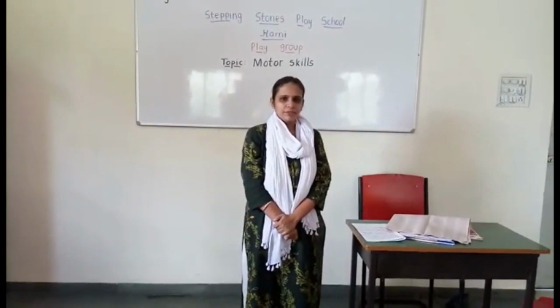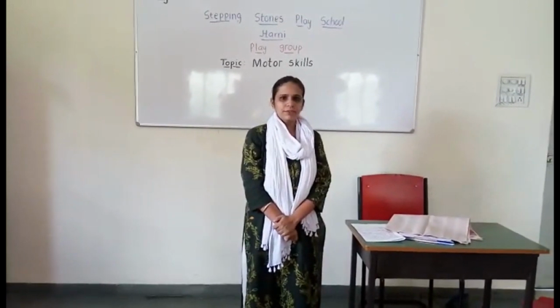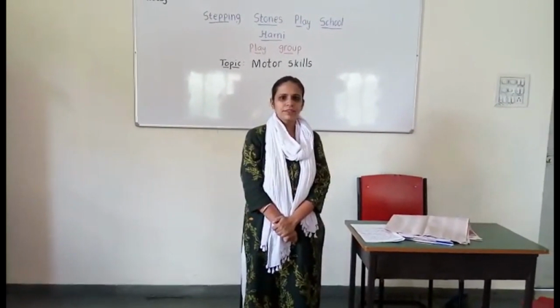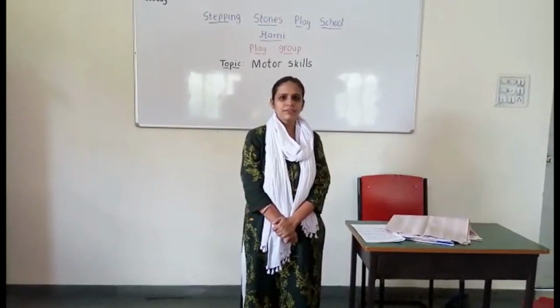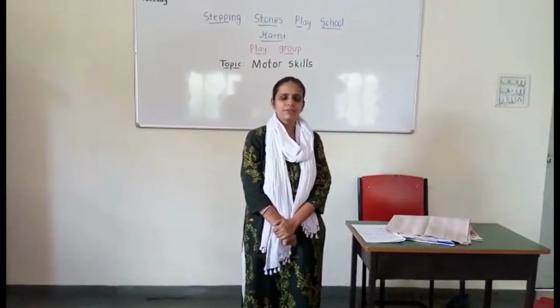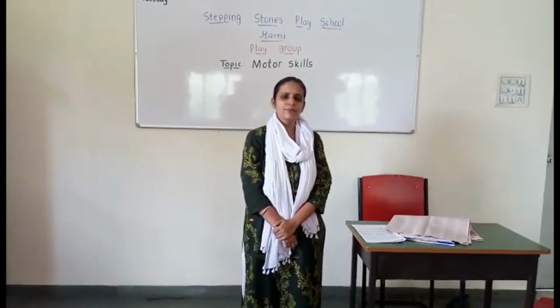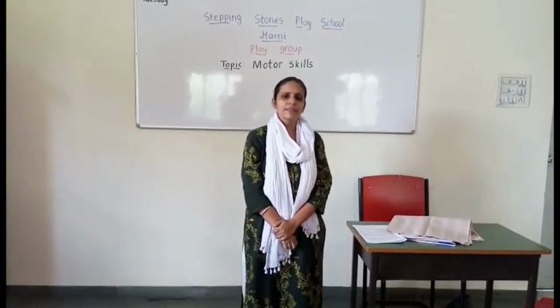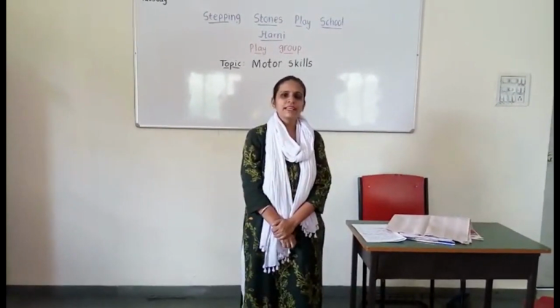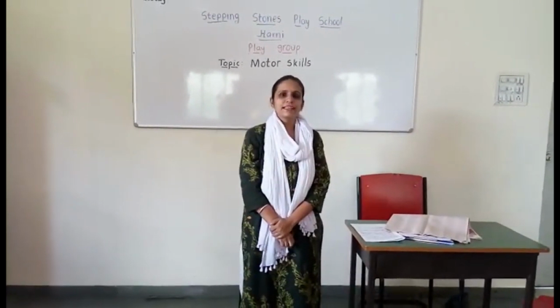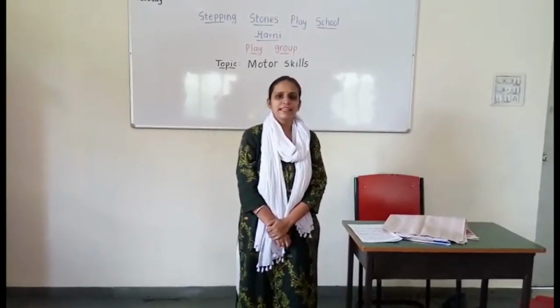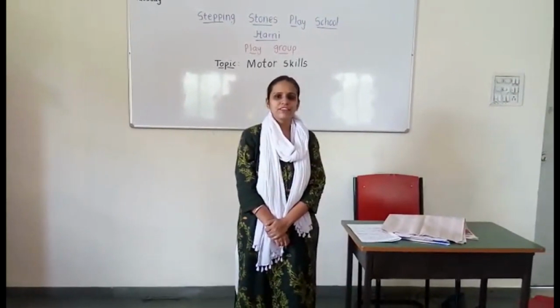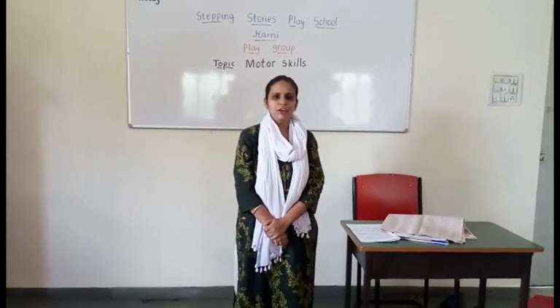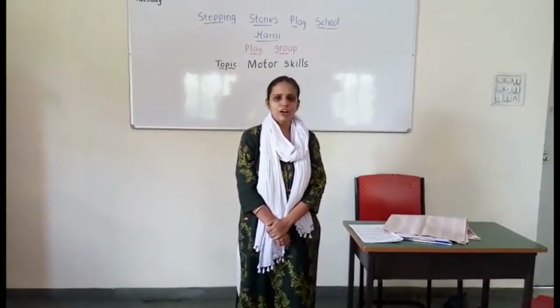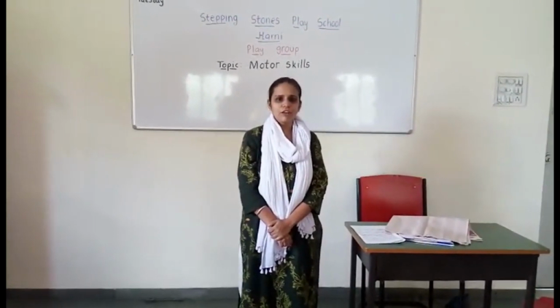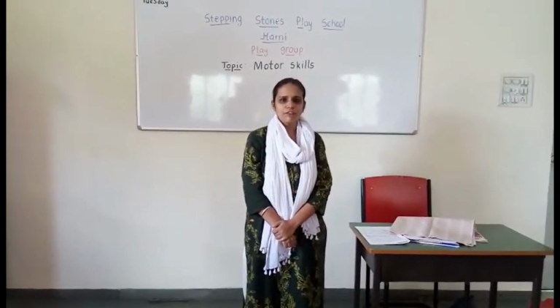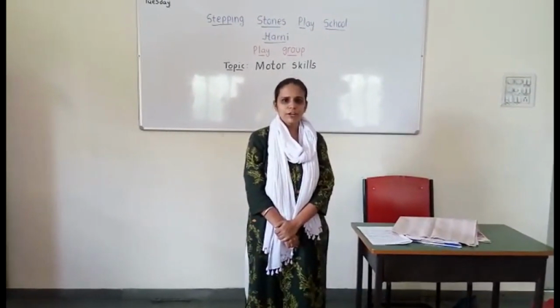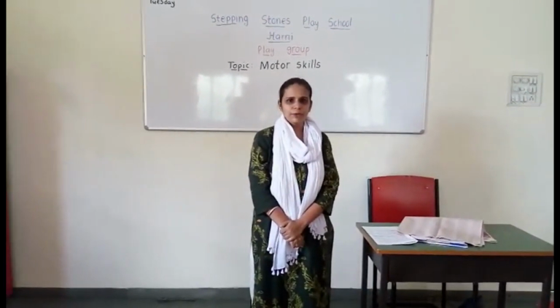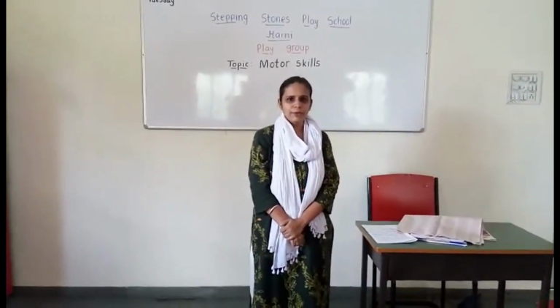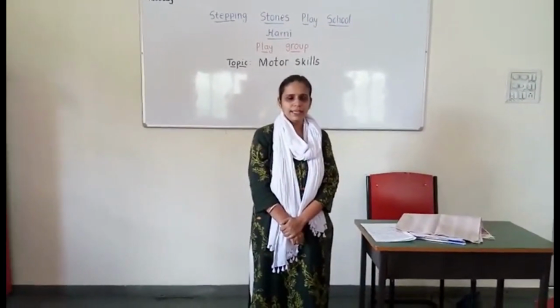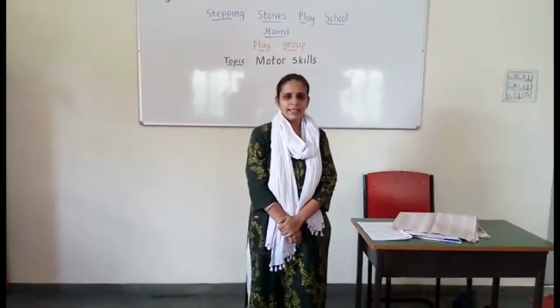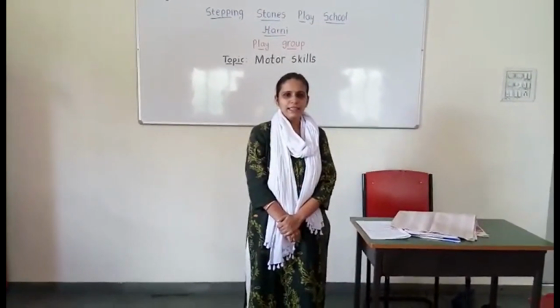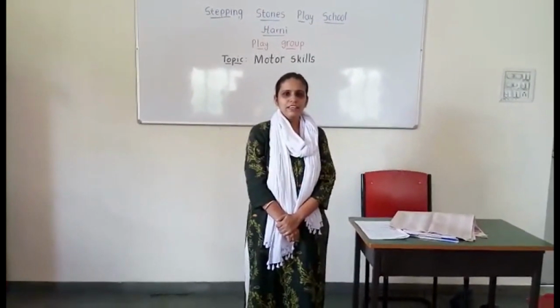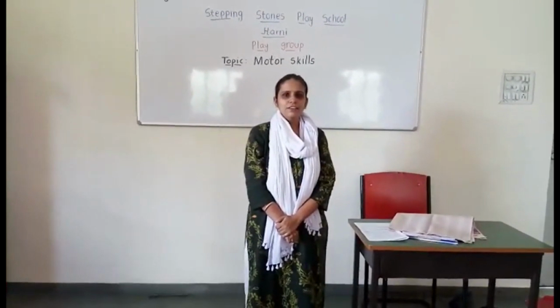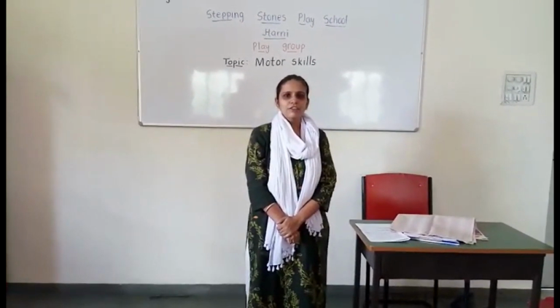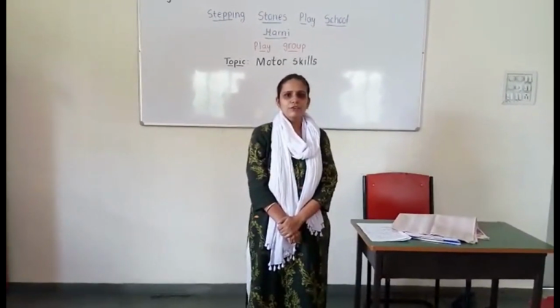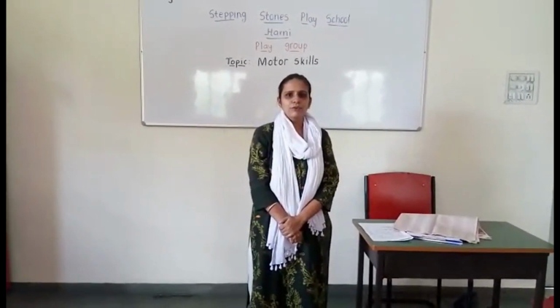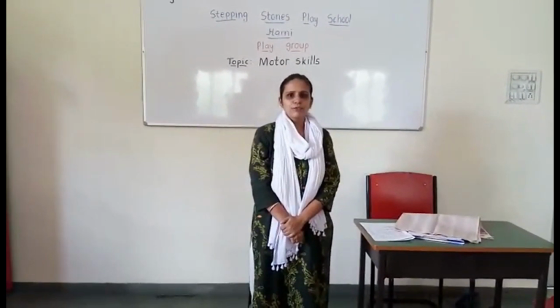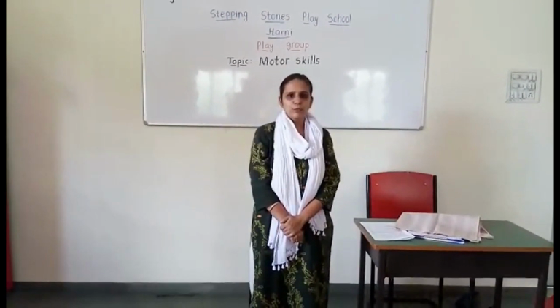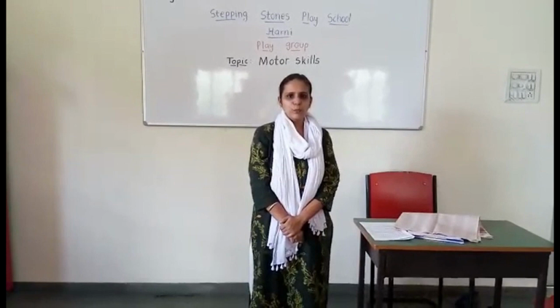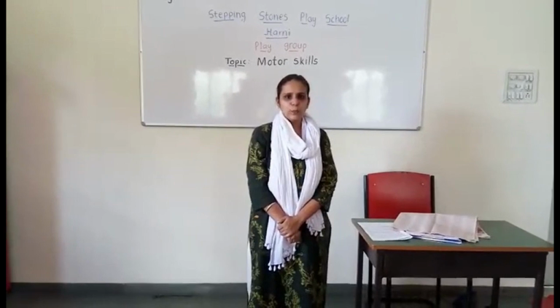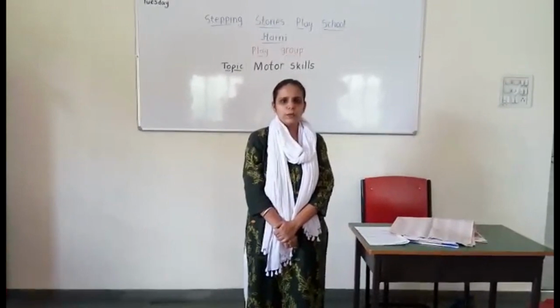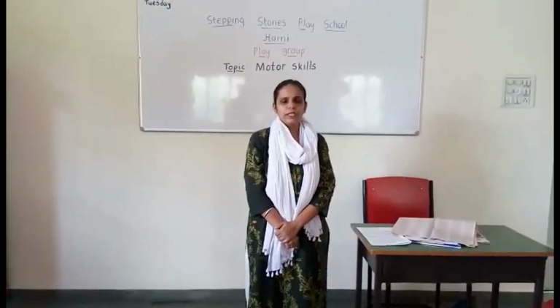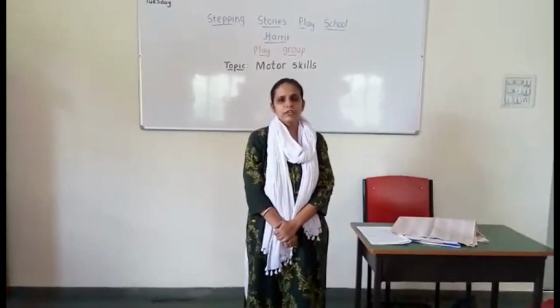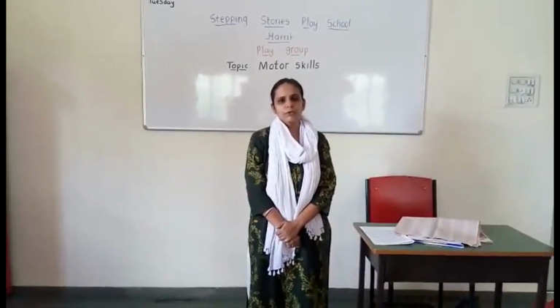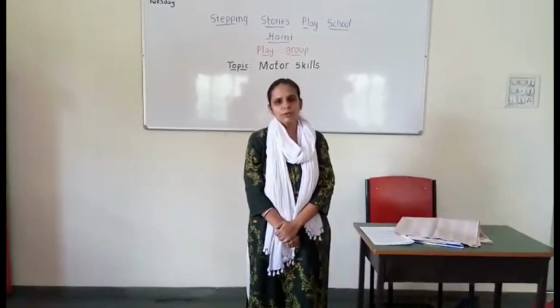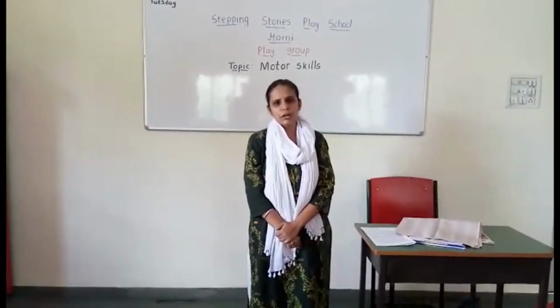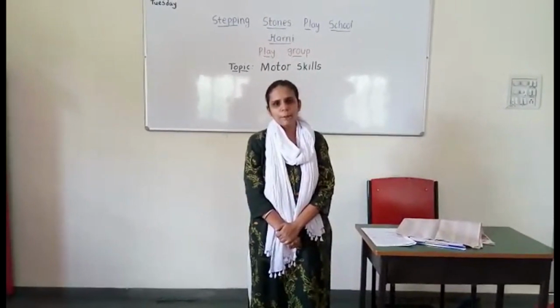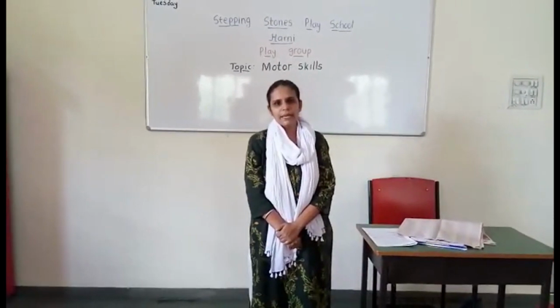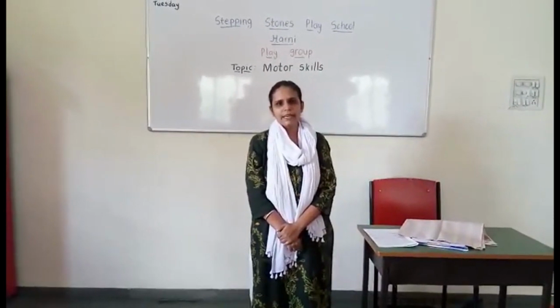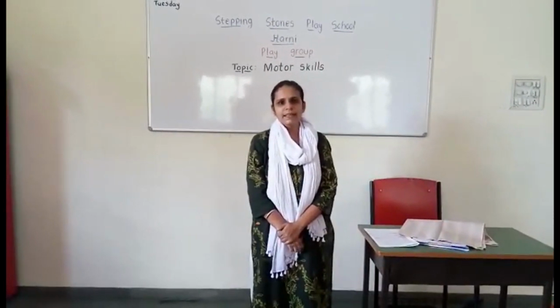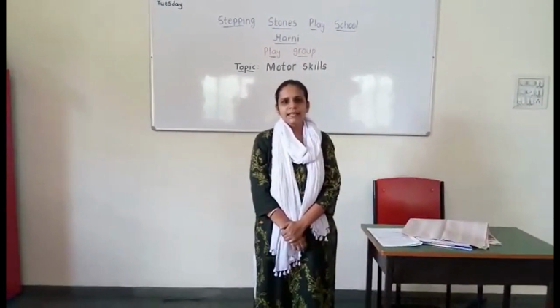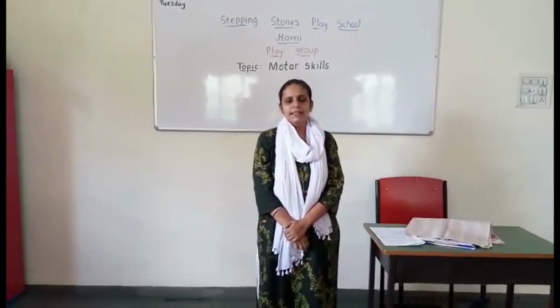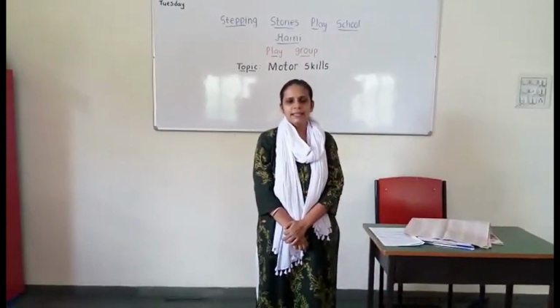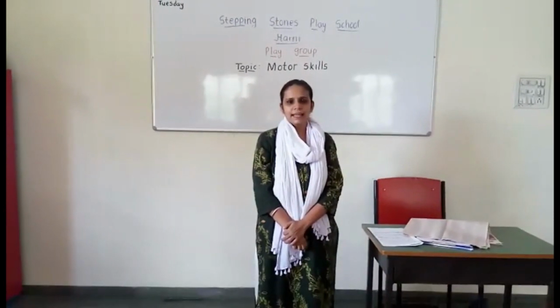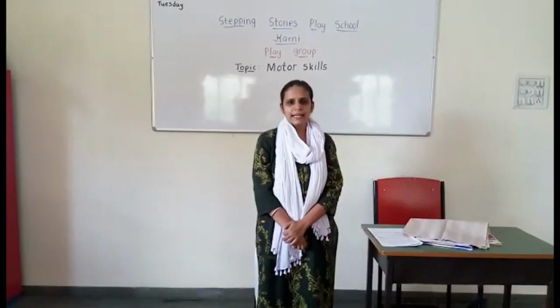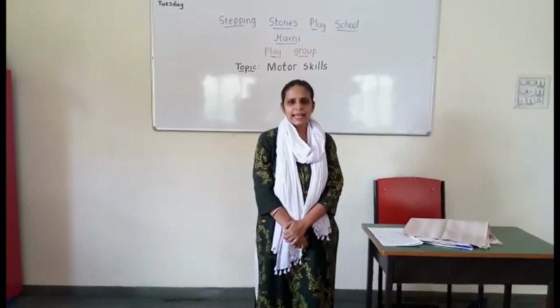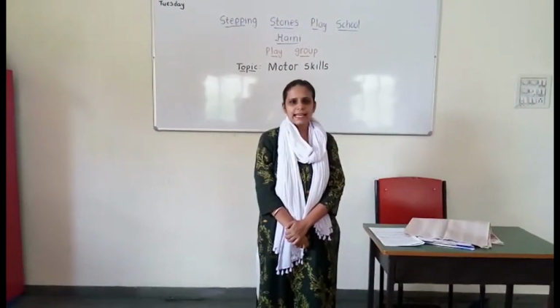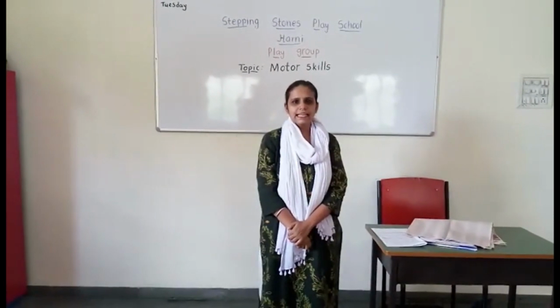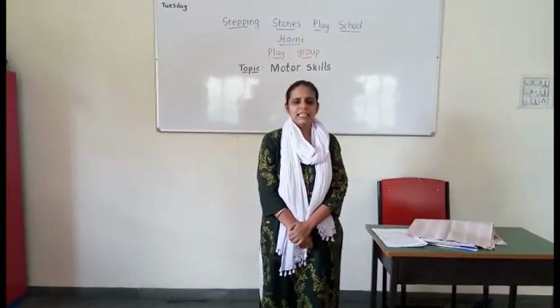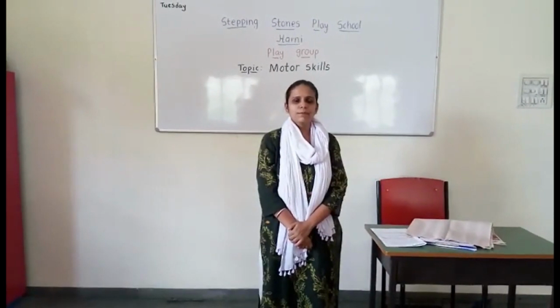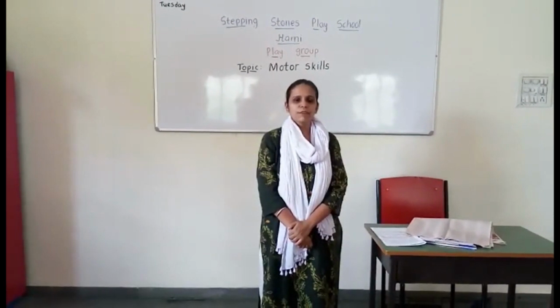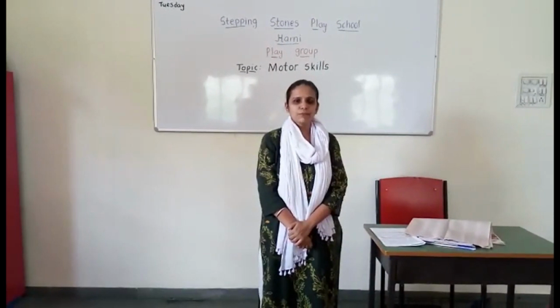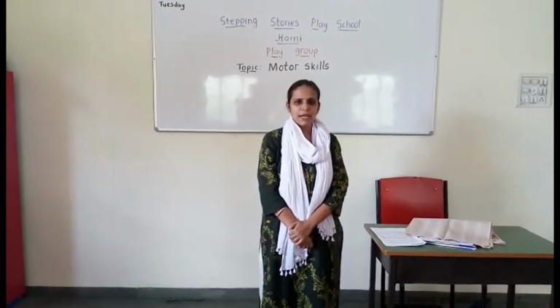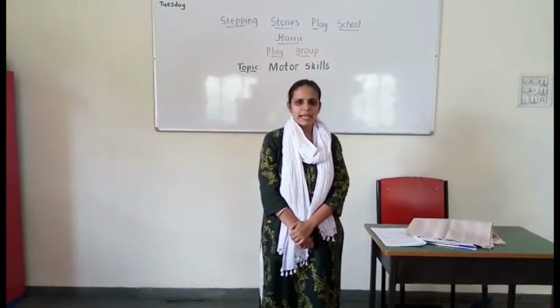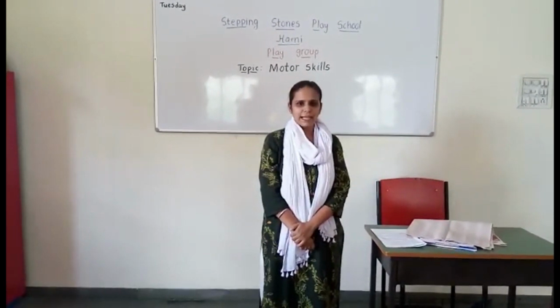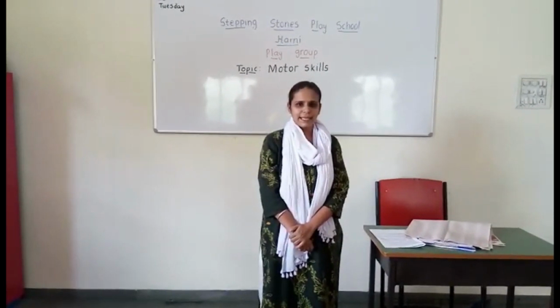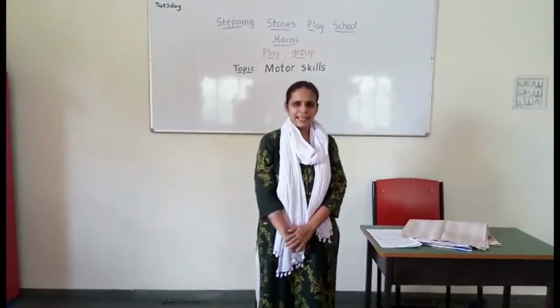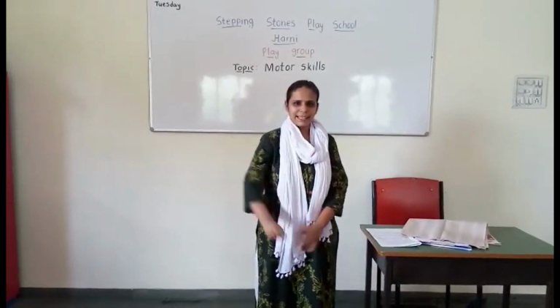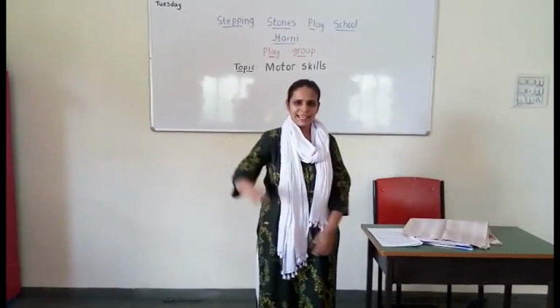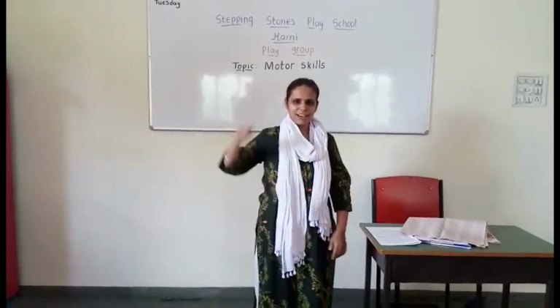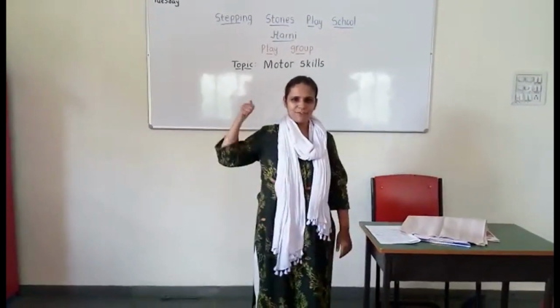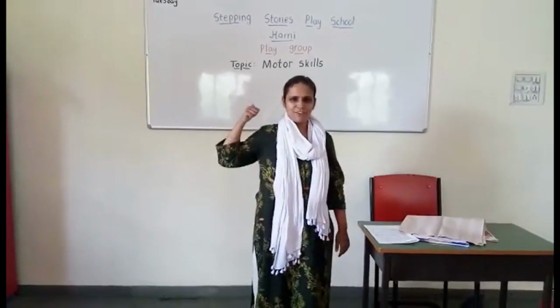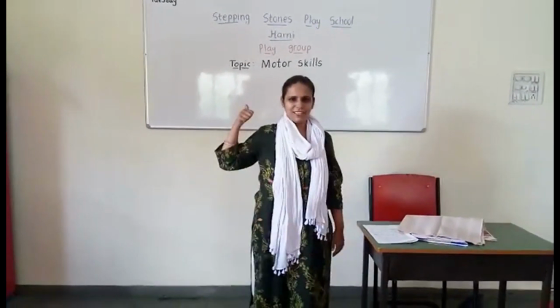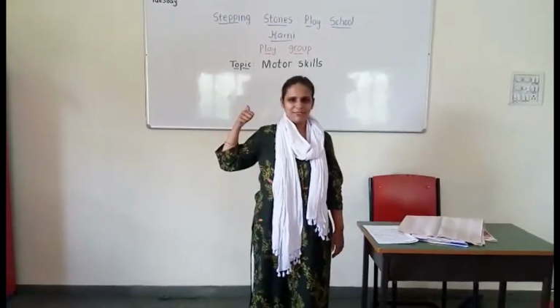That's all for today. See you soon with a new topic. Till then, keep smiling and have fun.